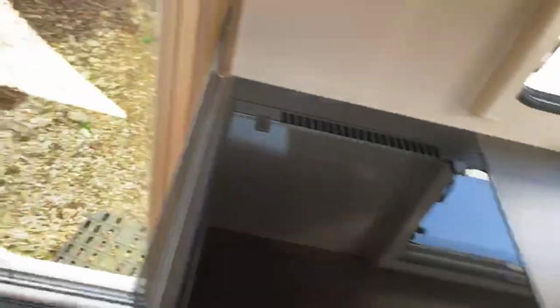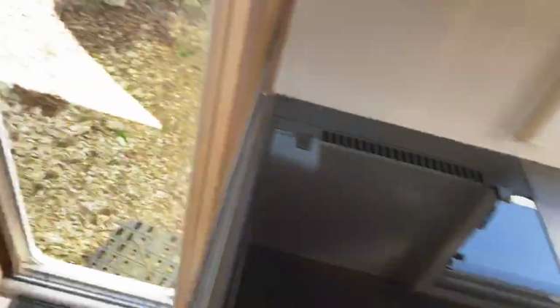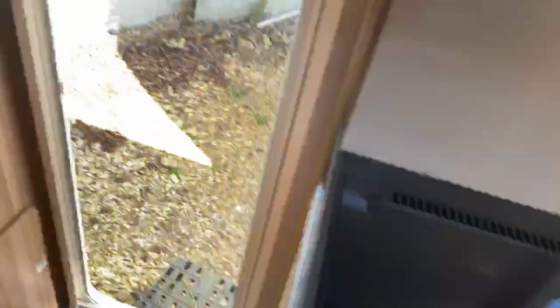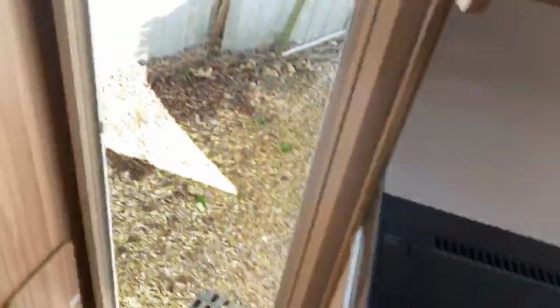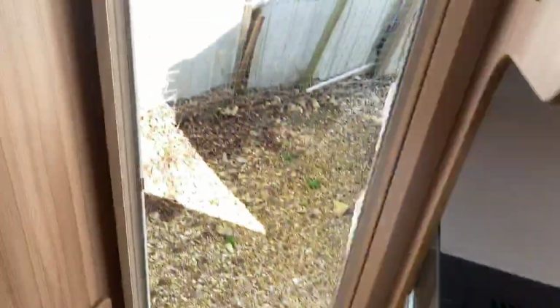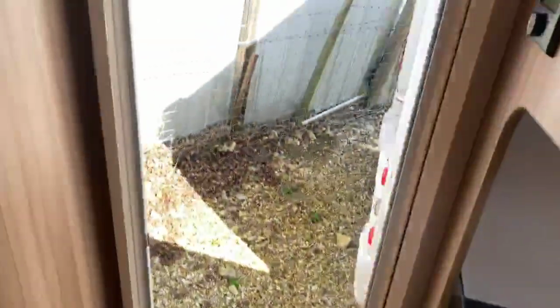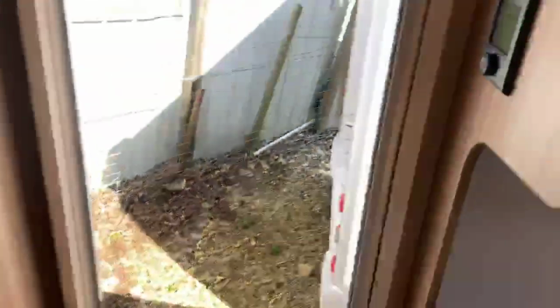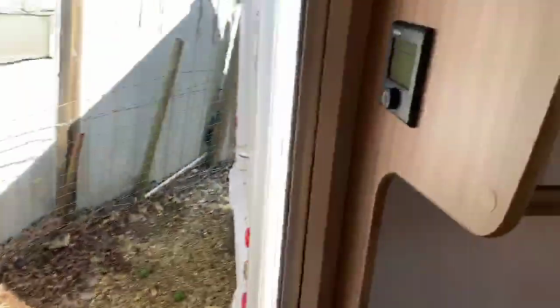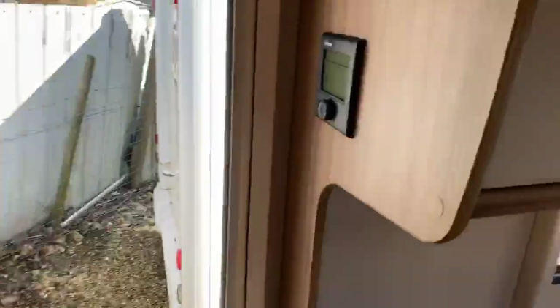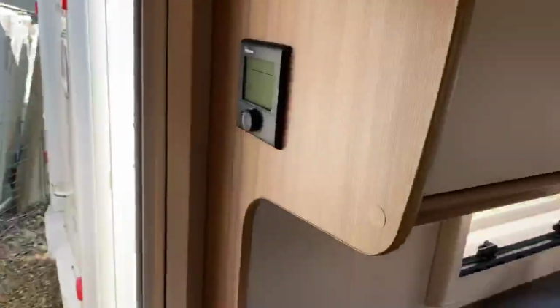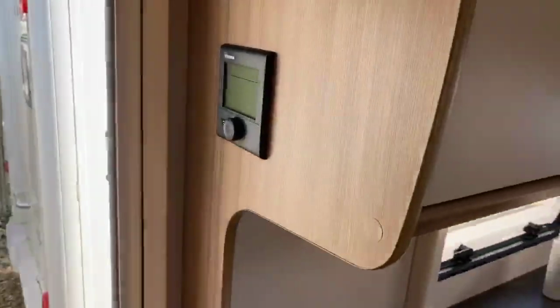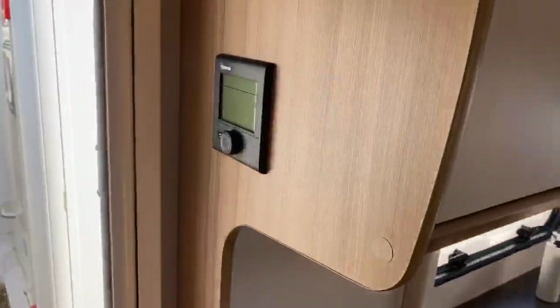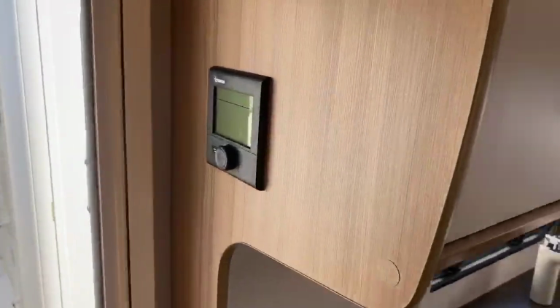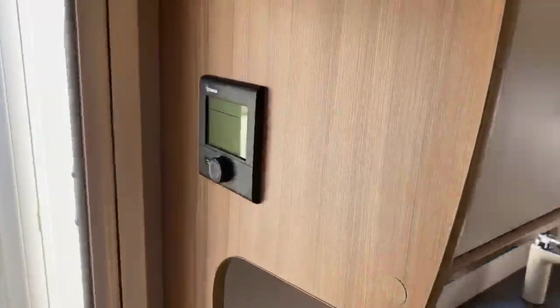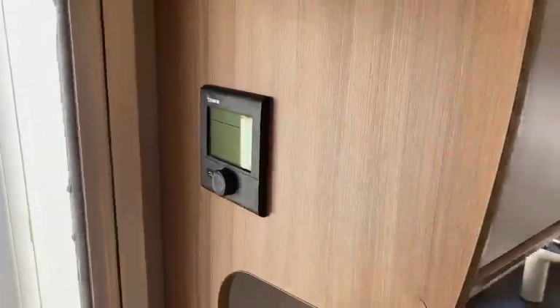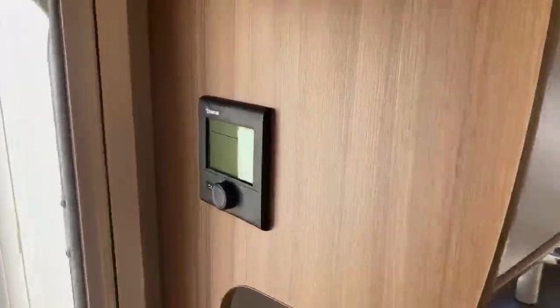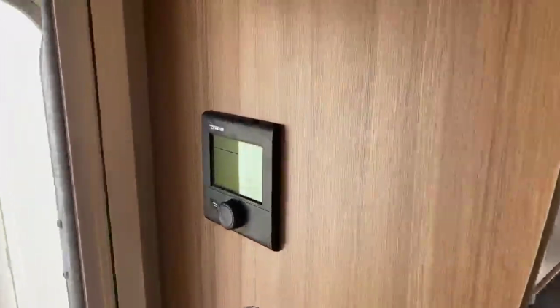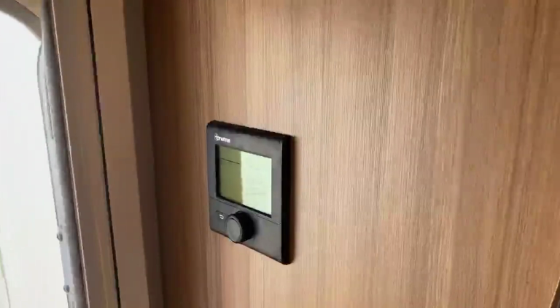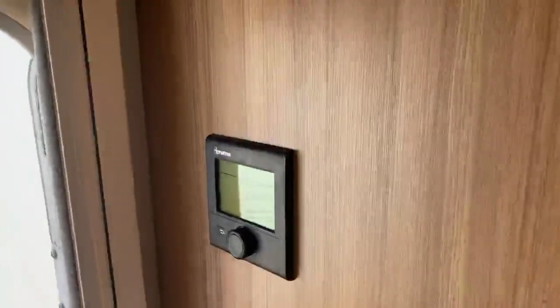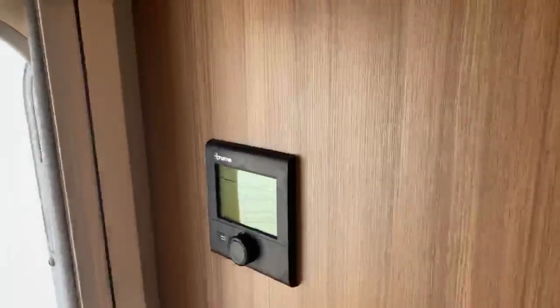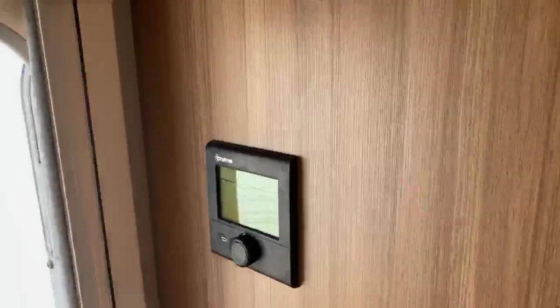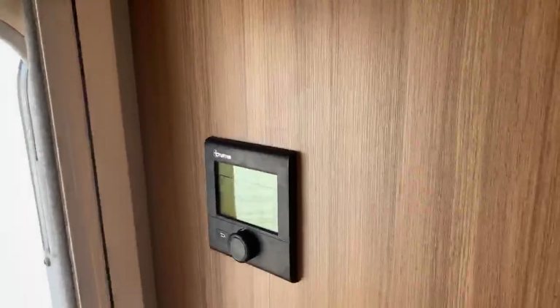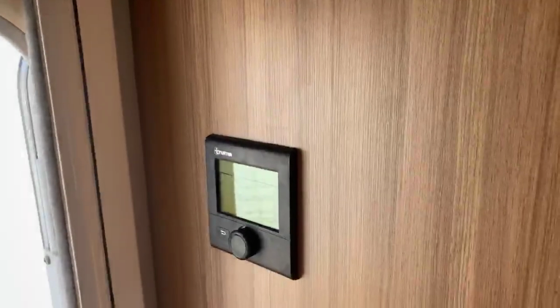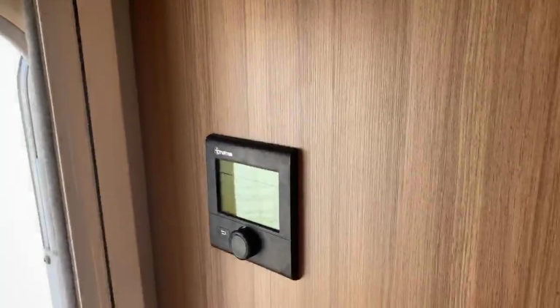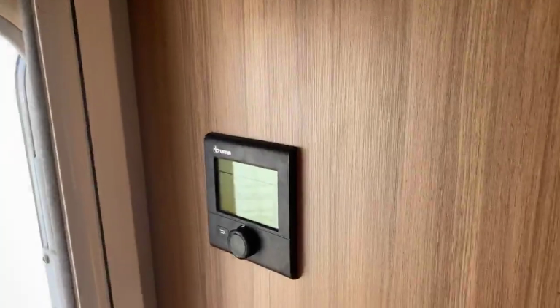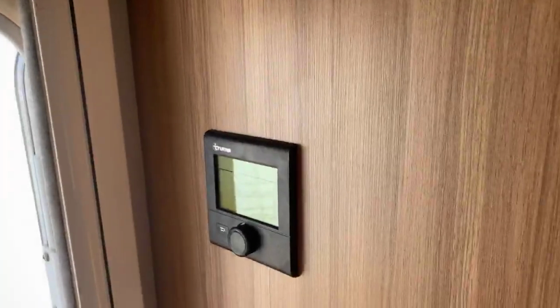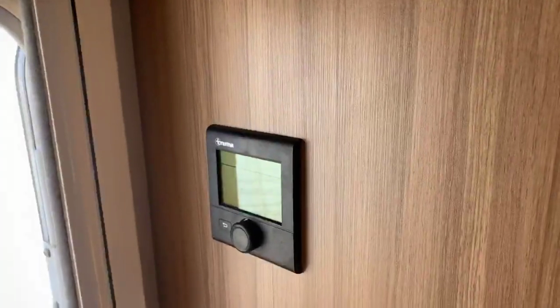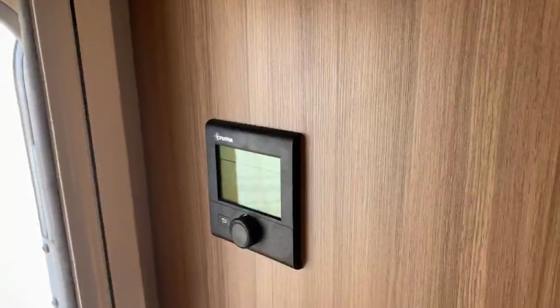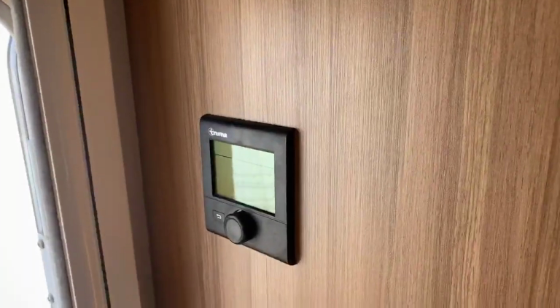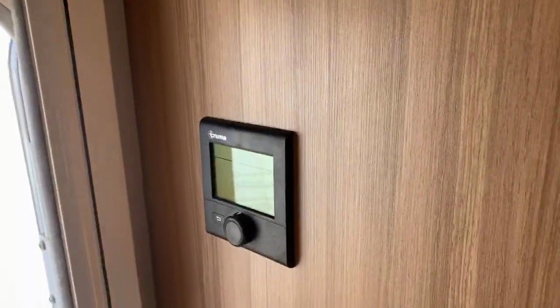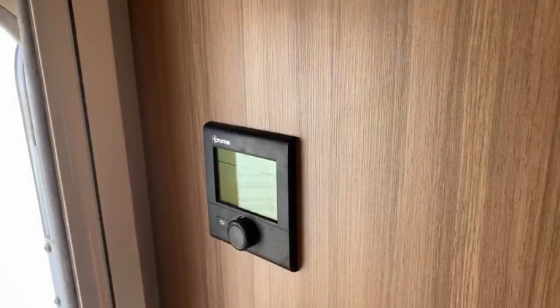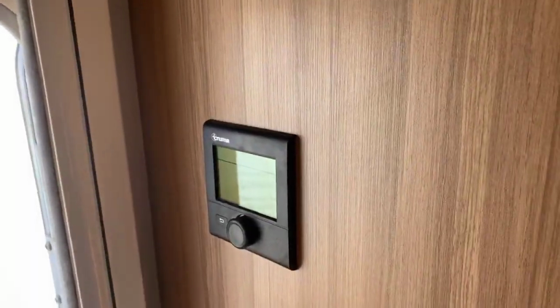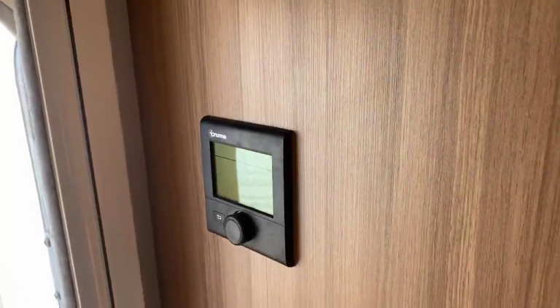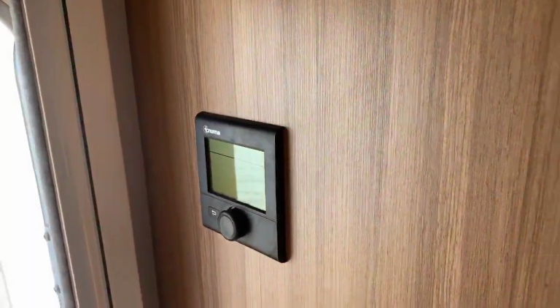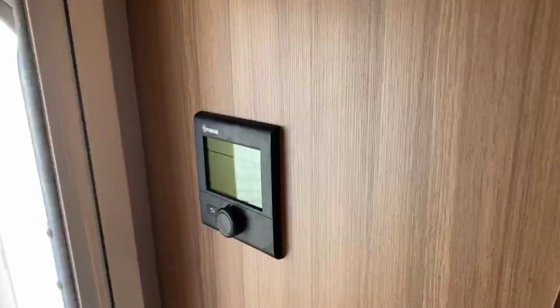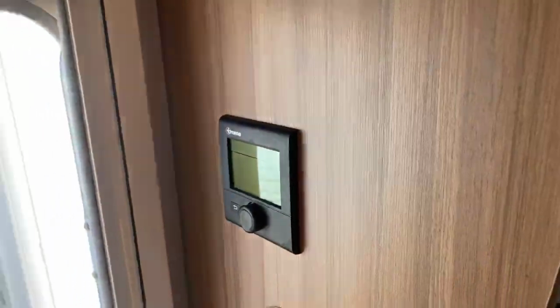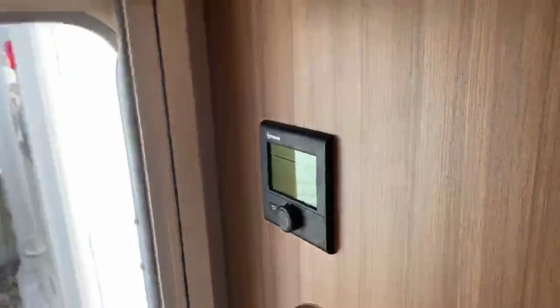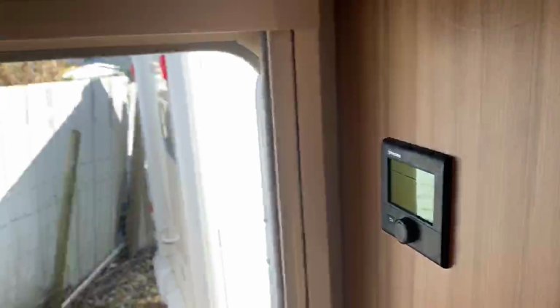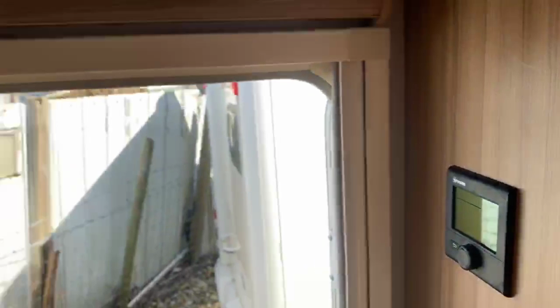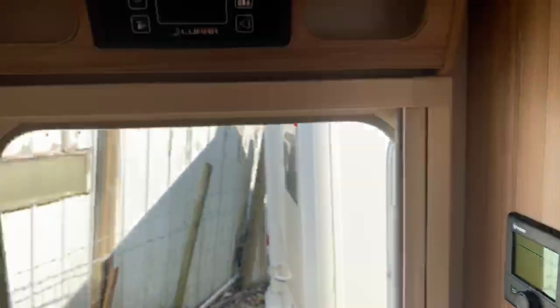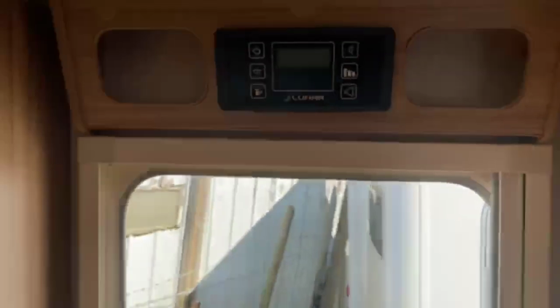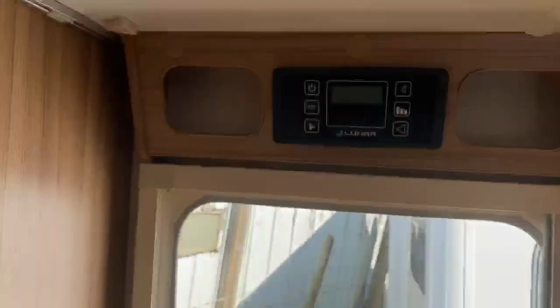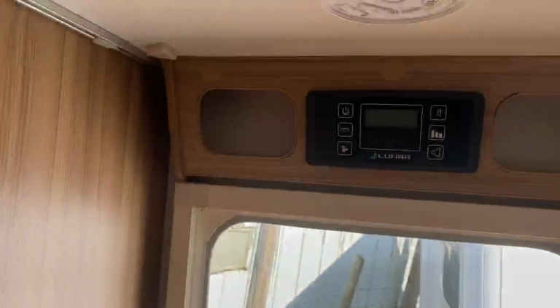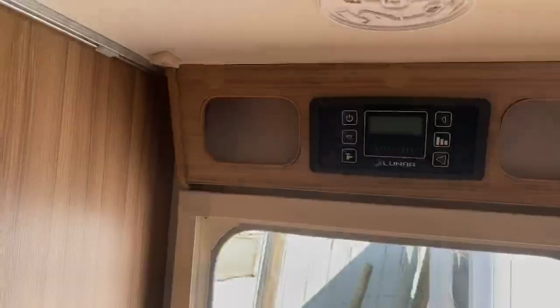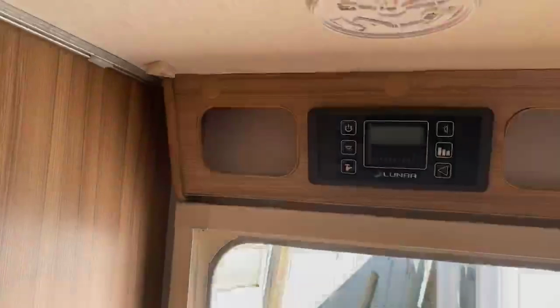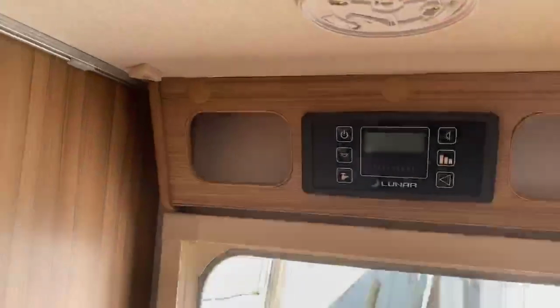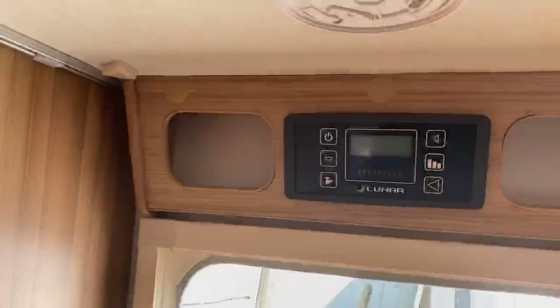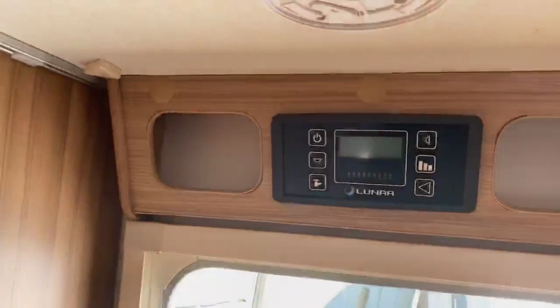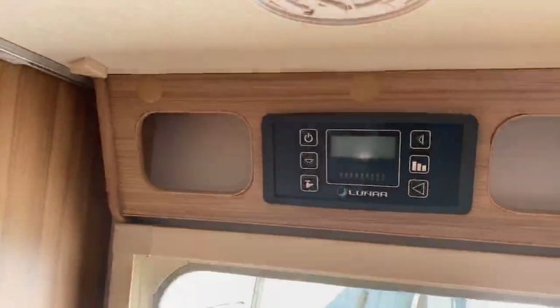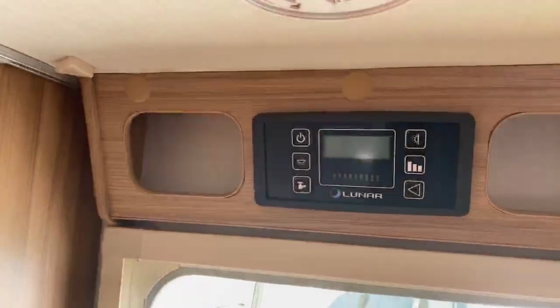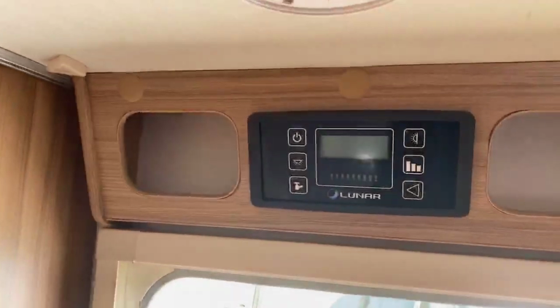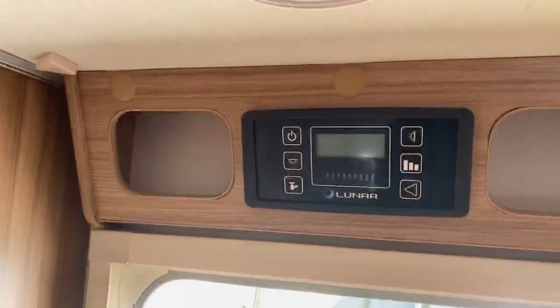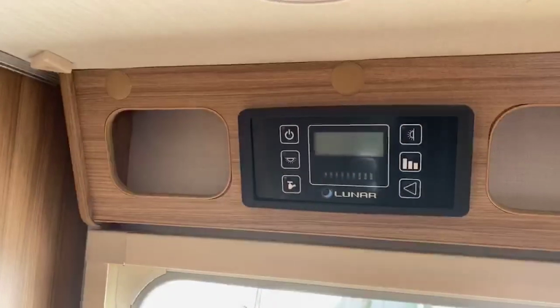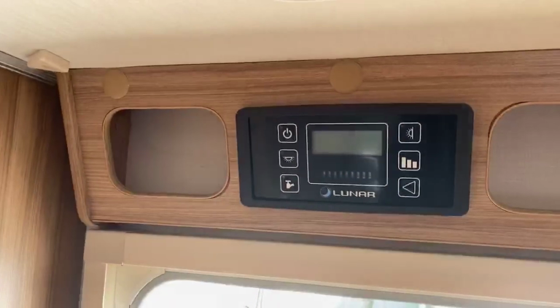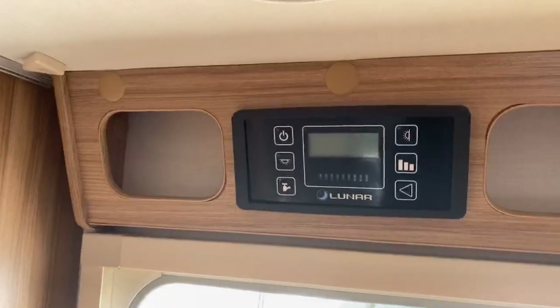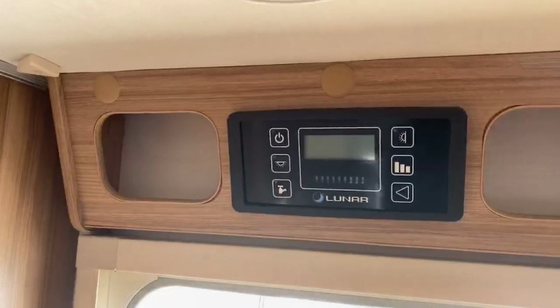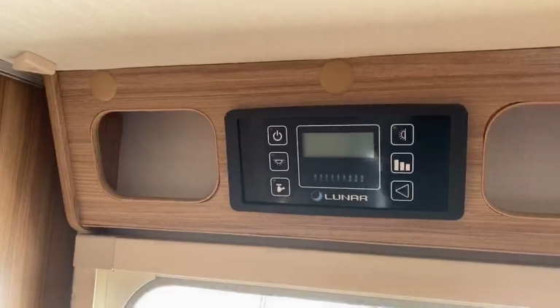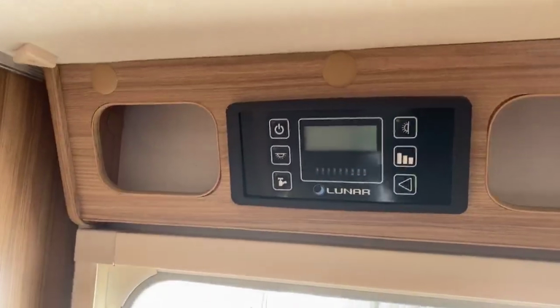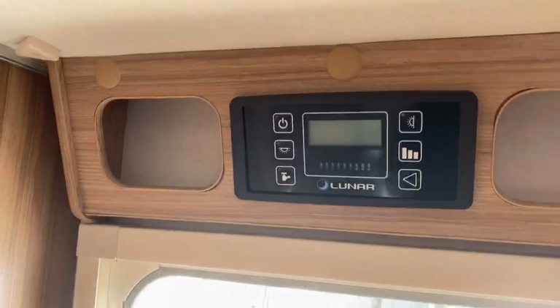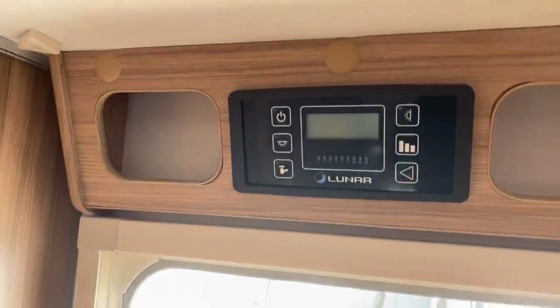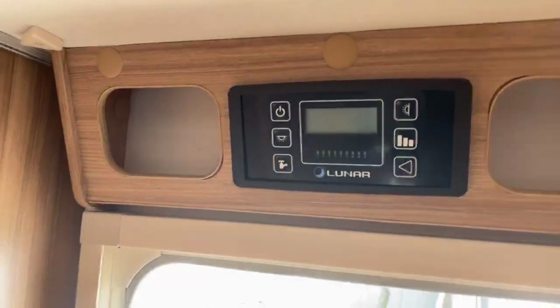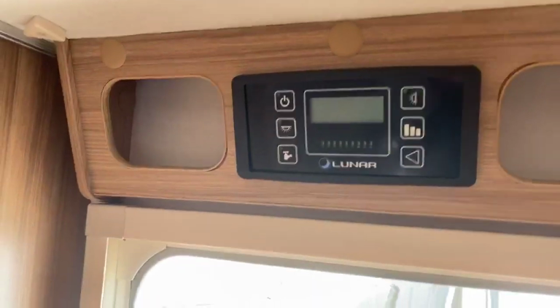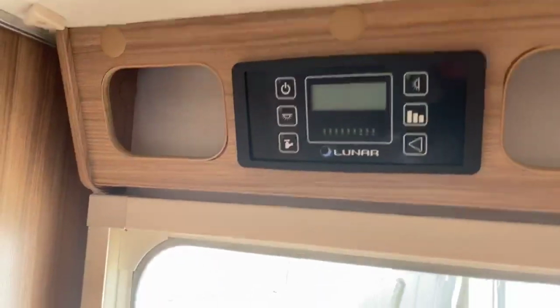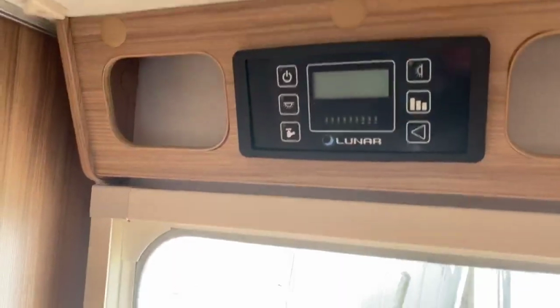You have the Truma blow air heating system in this particular model and the main Lunar control centre above there.